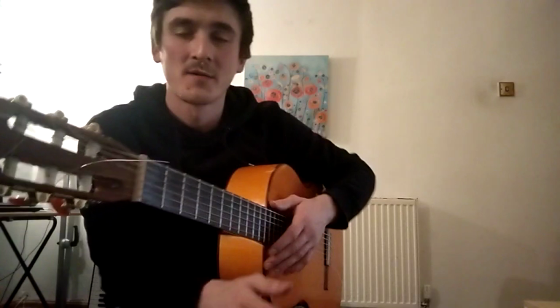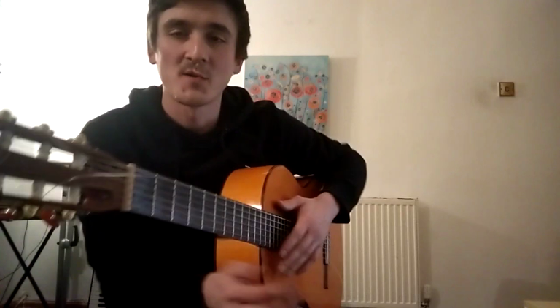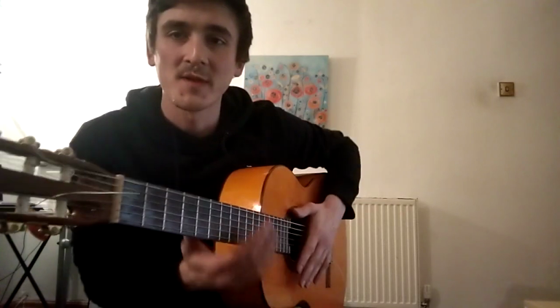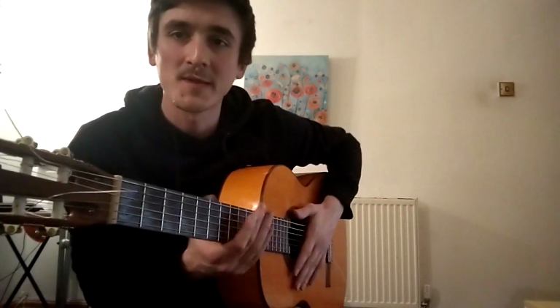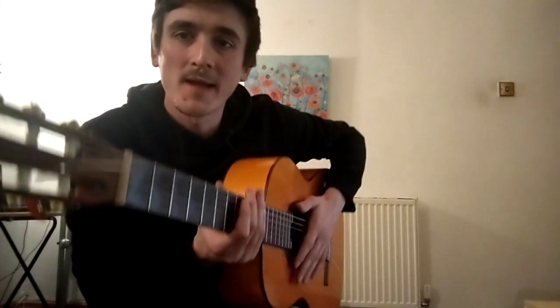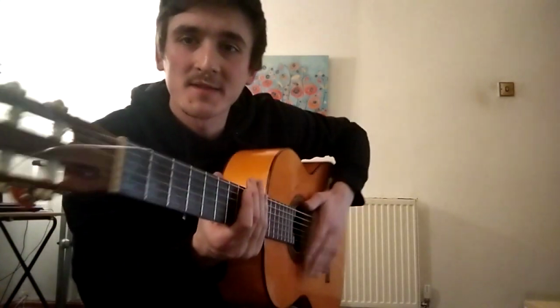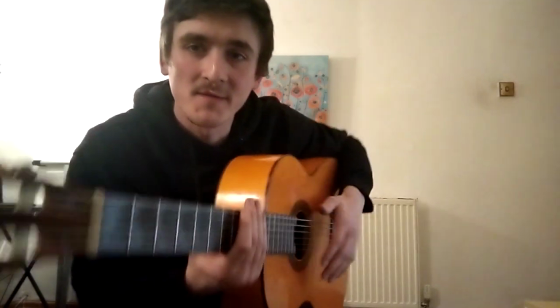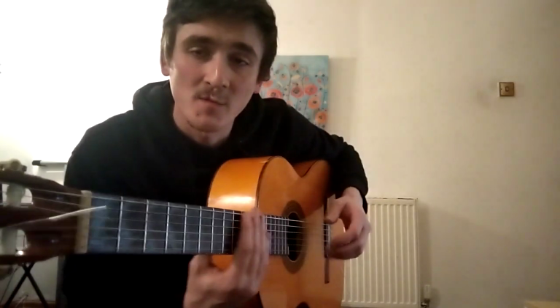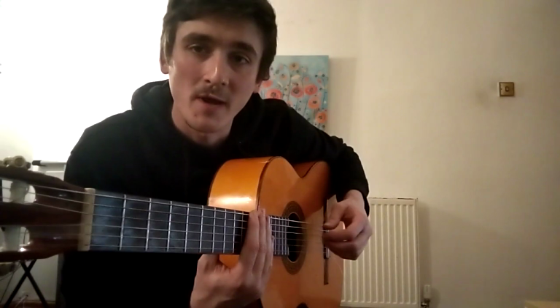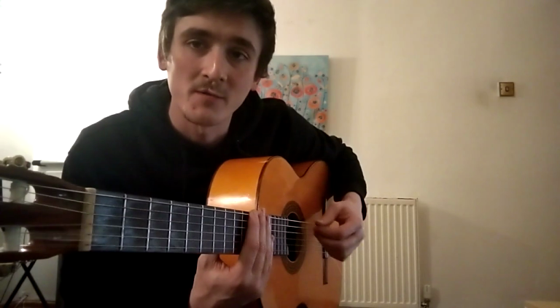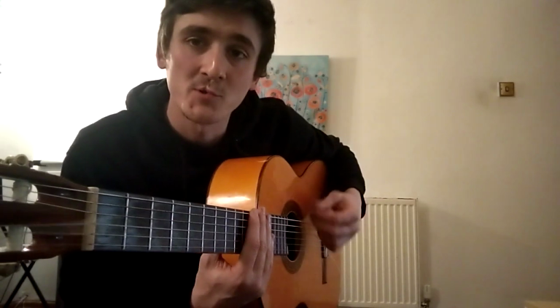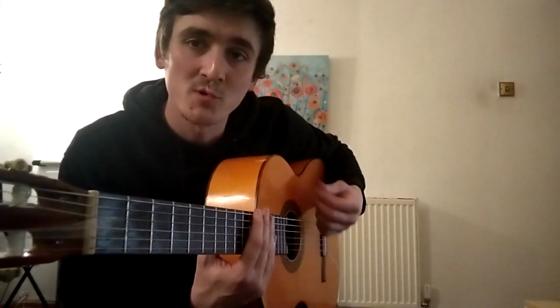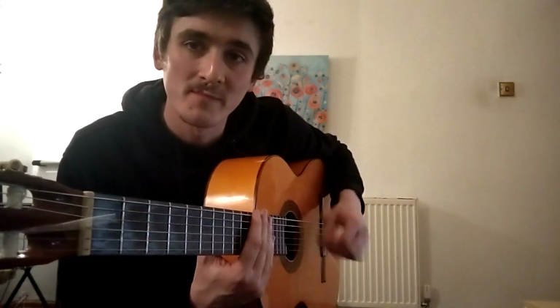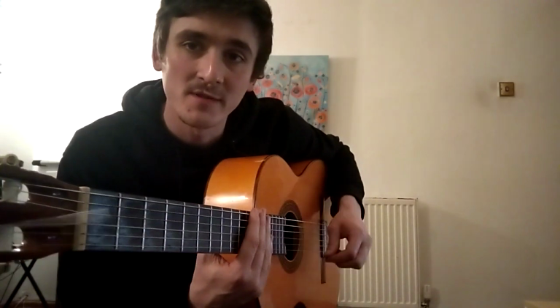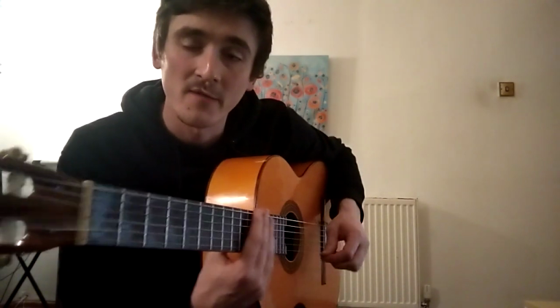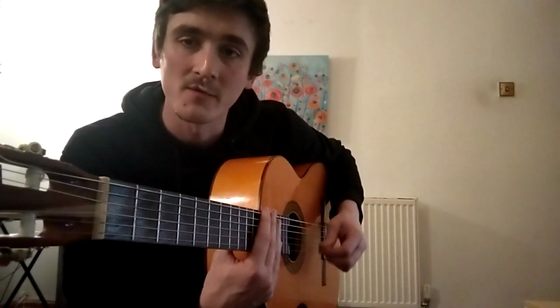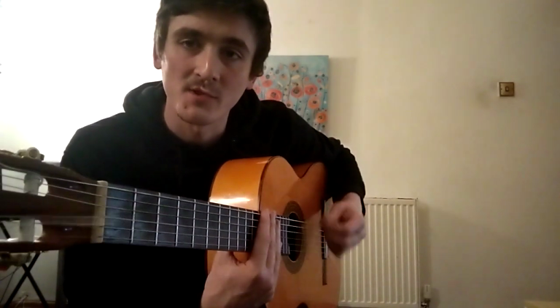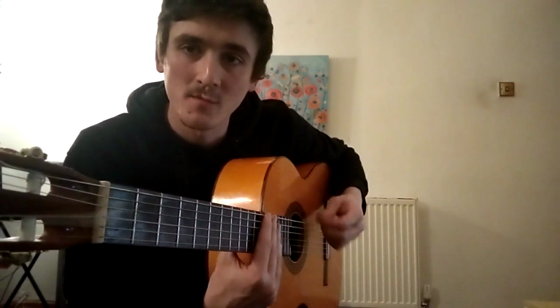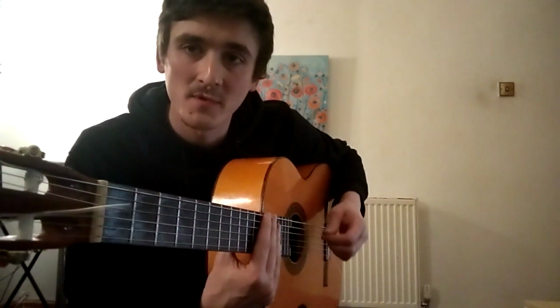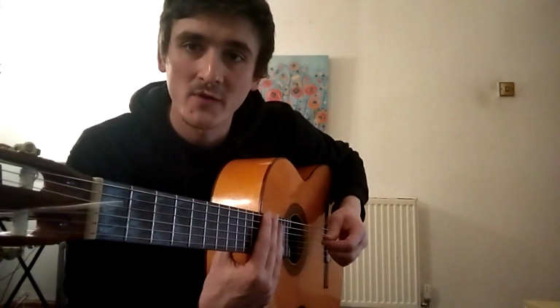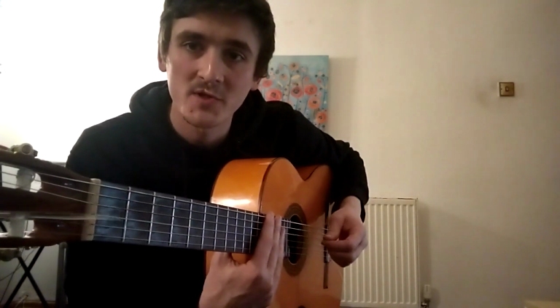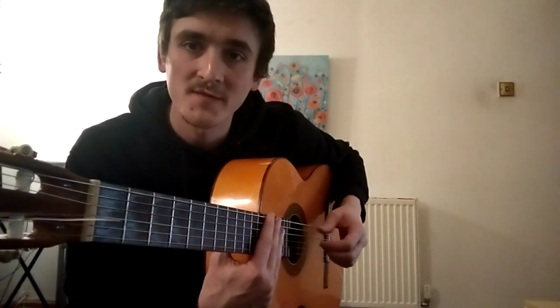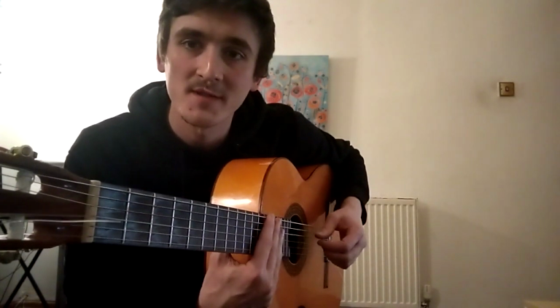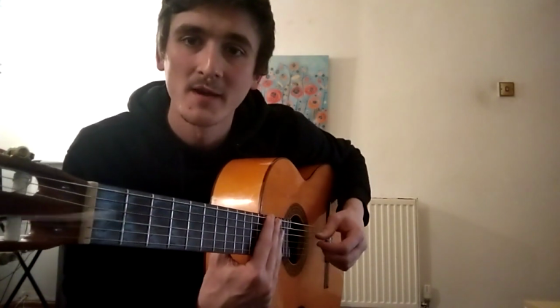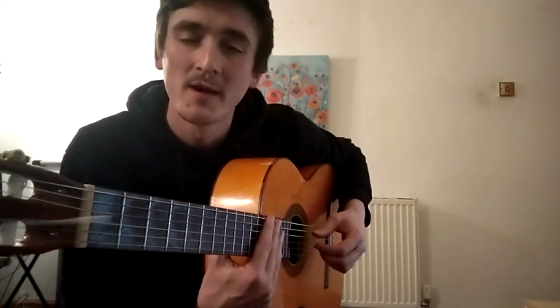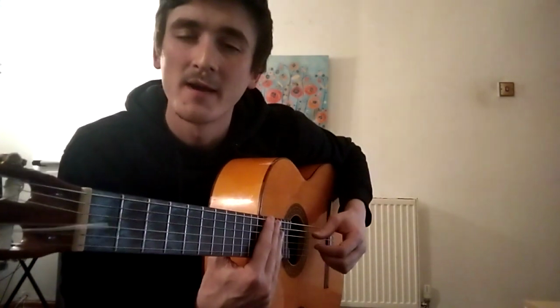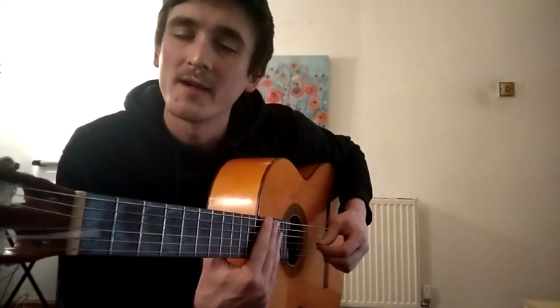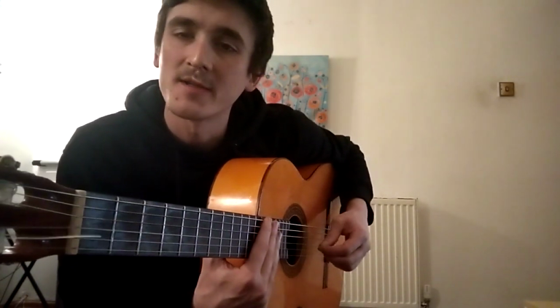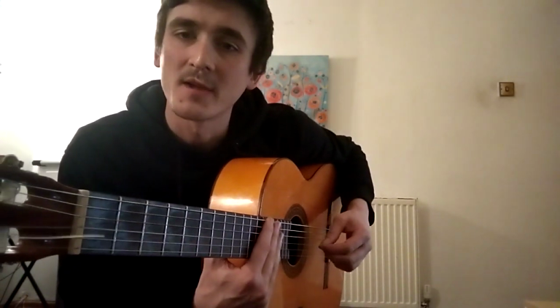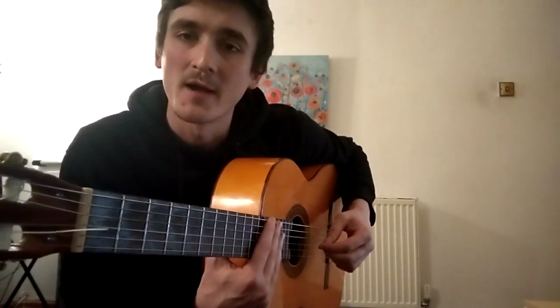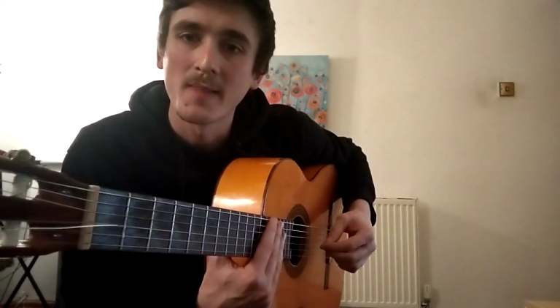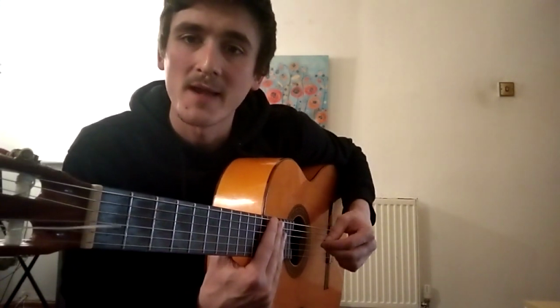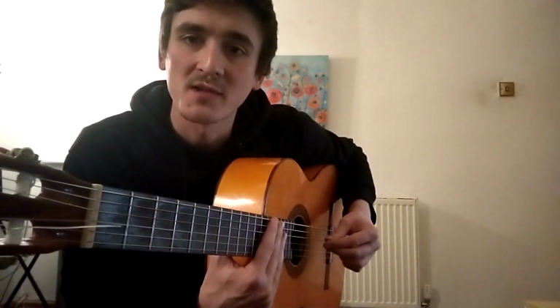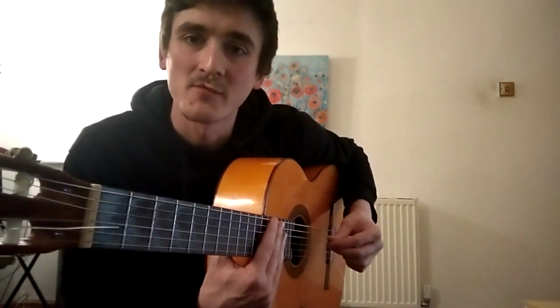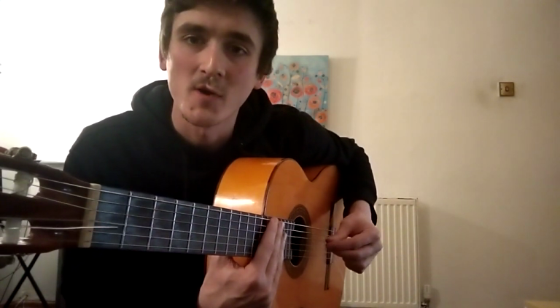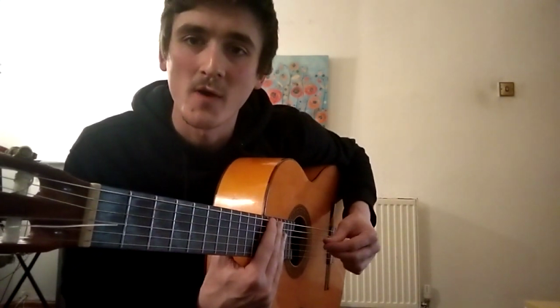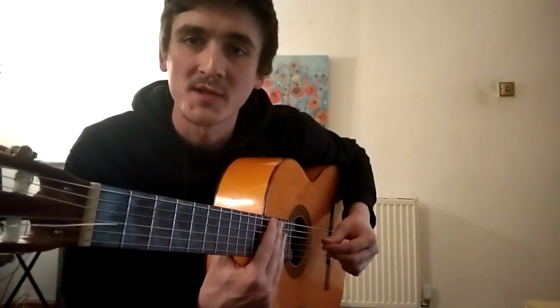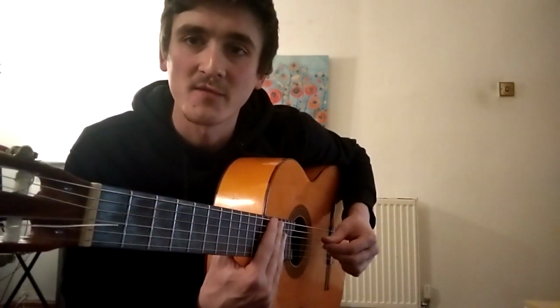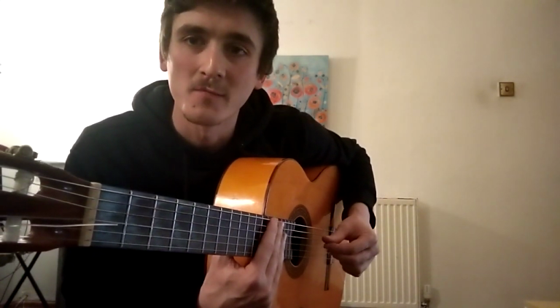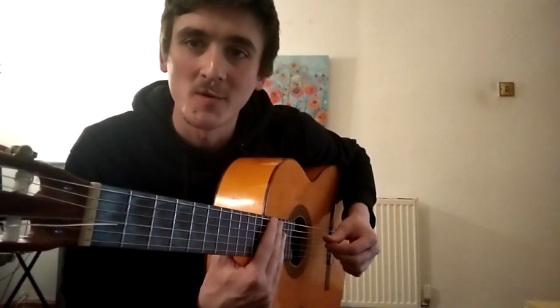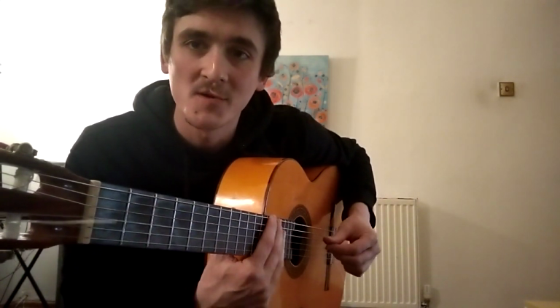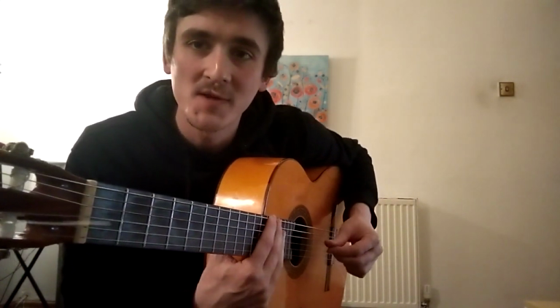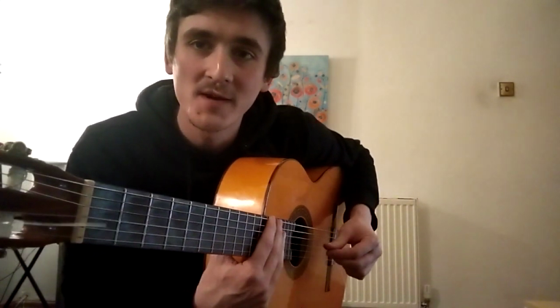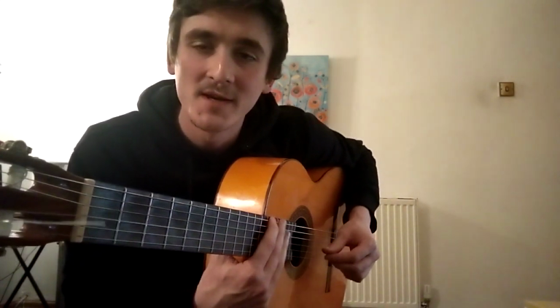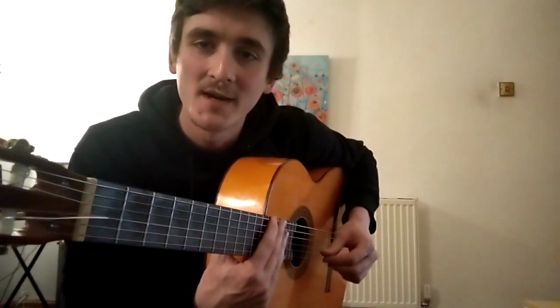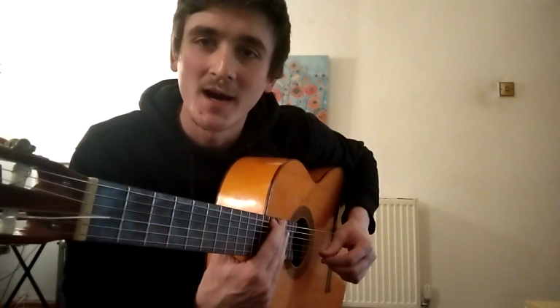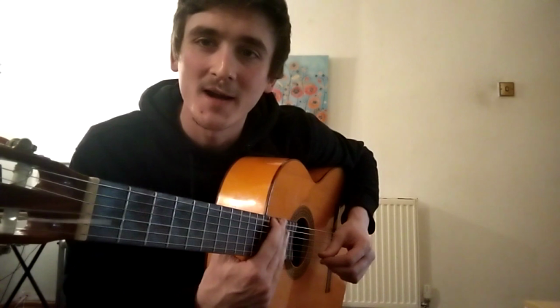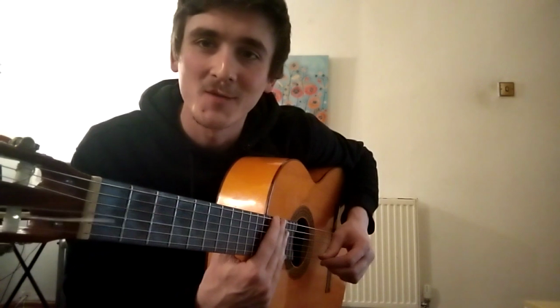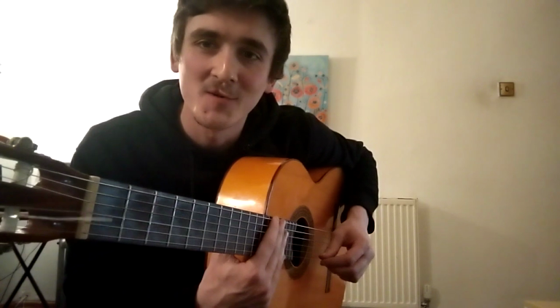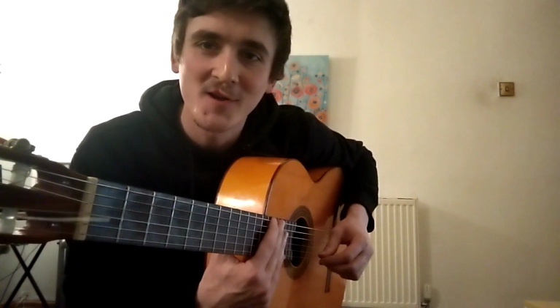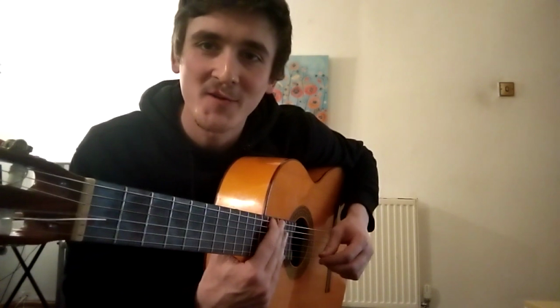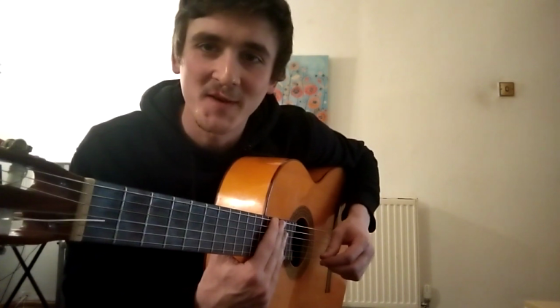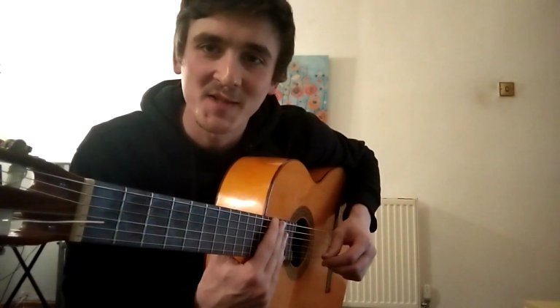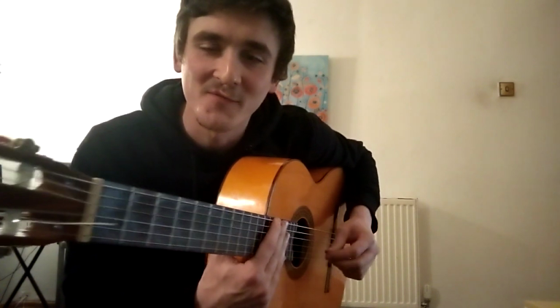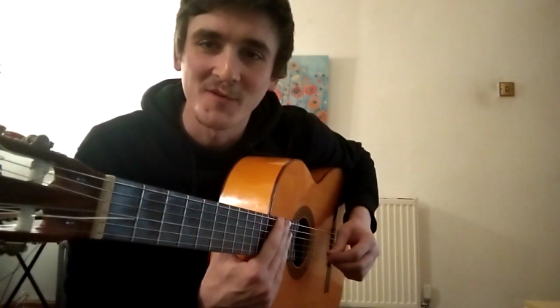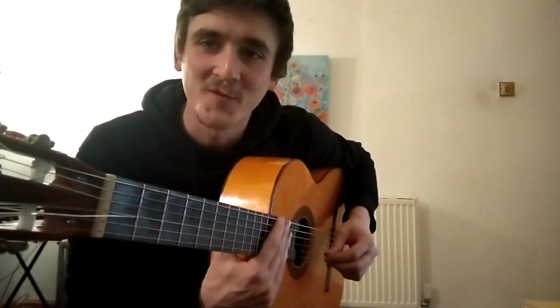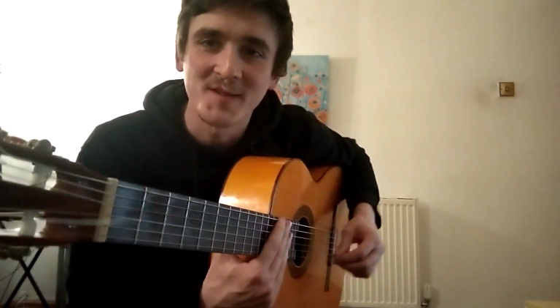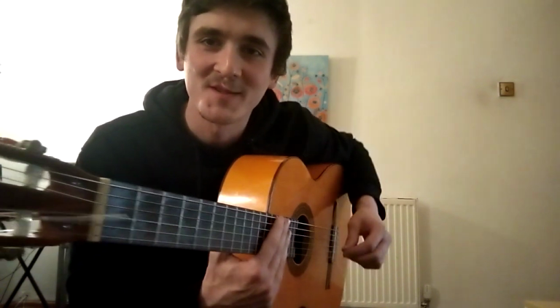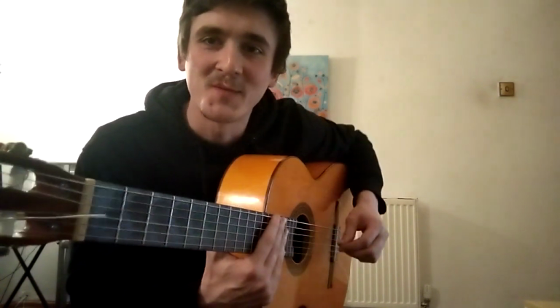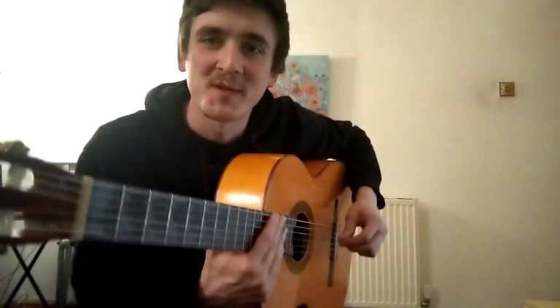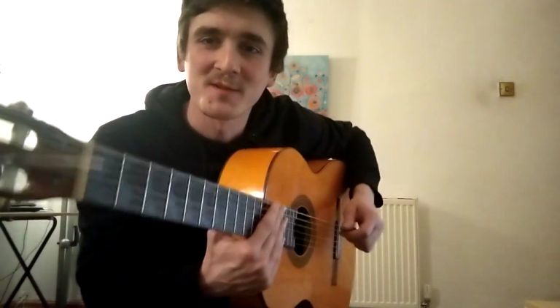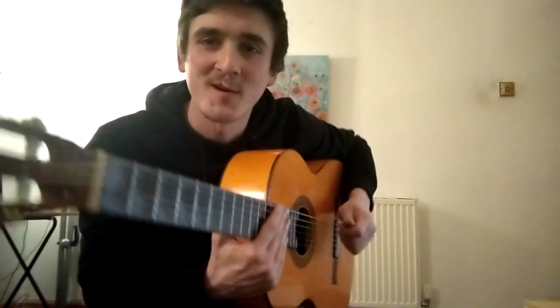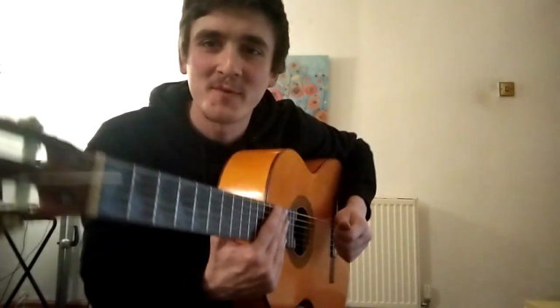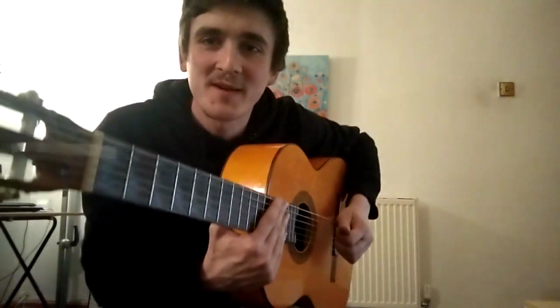This lesson is about strumming different subdivisions. It's a lesson request from Lorna — thanks for requesting this topic.